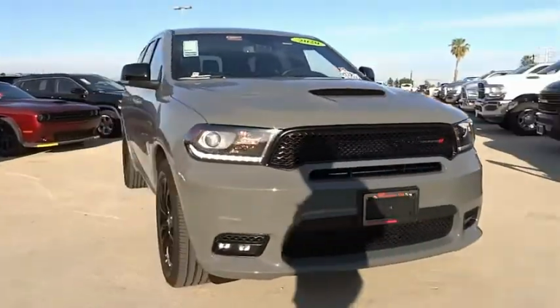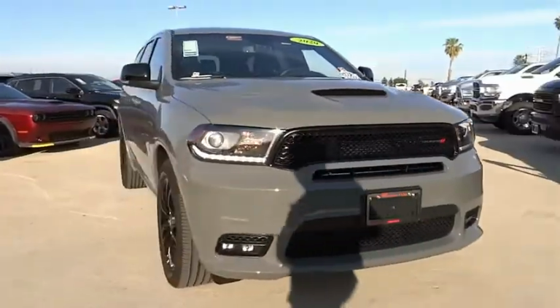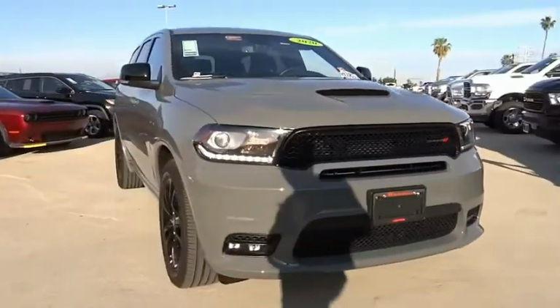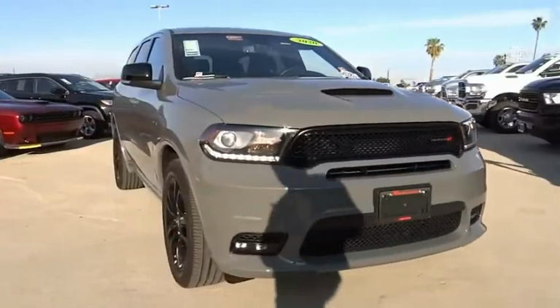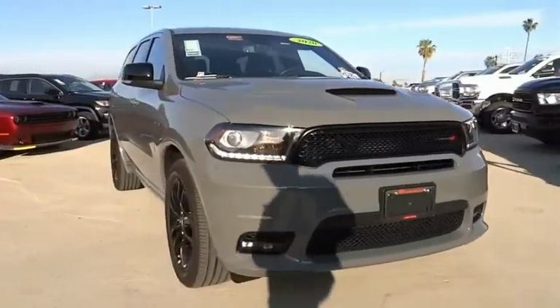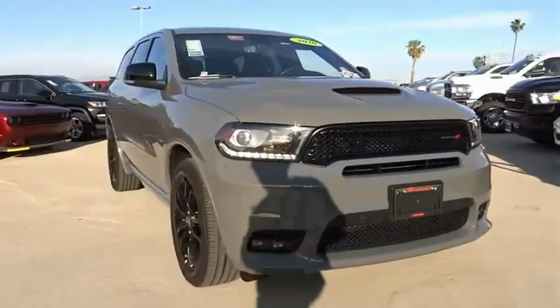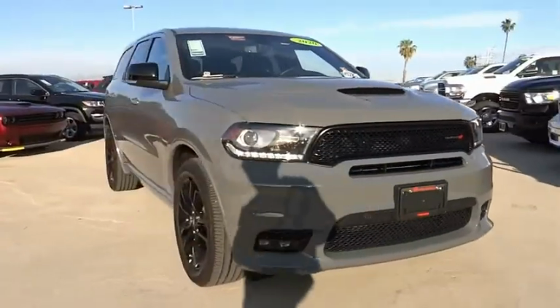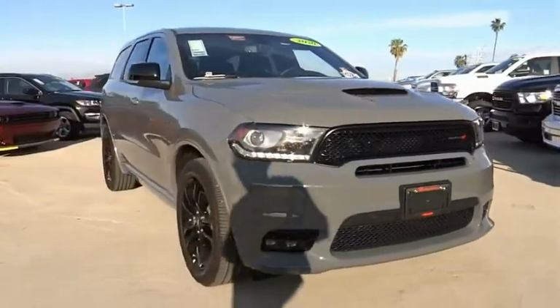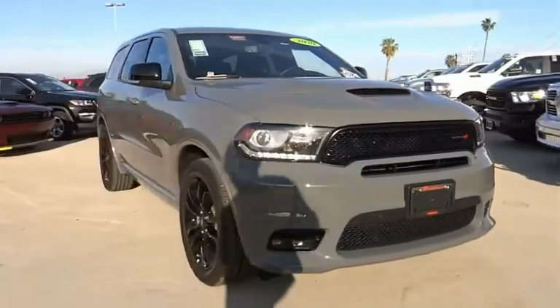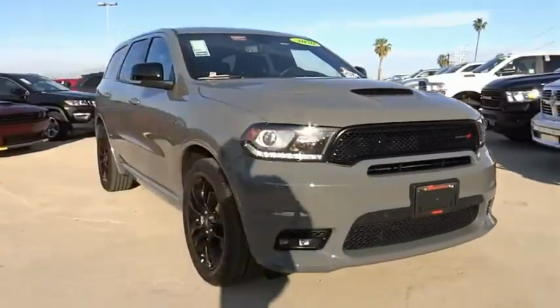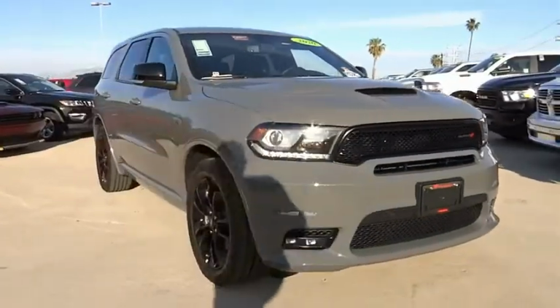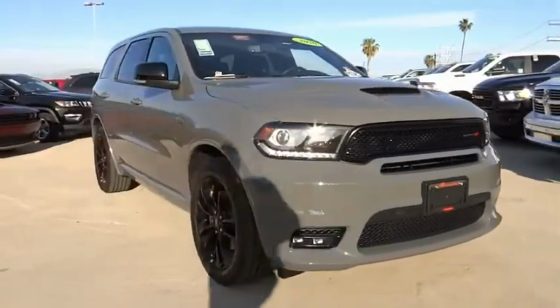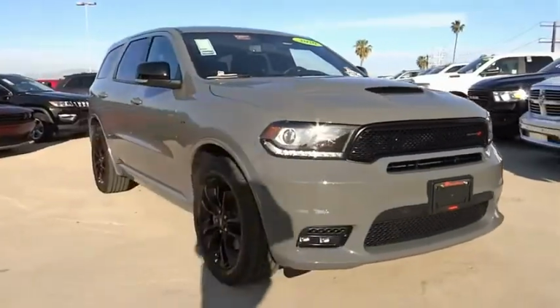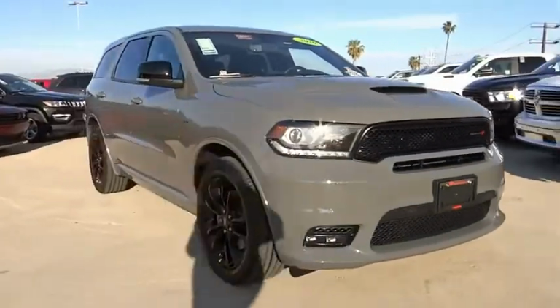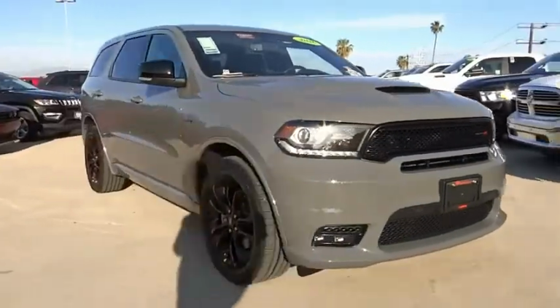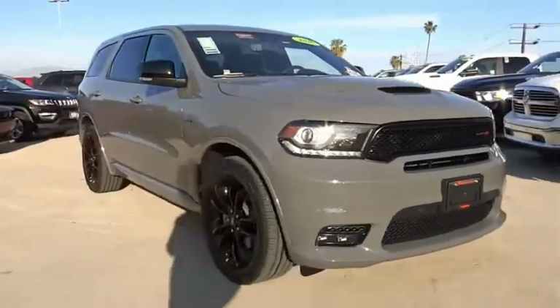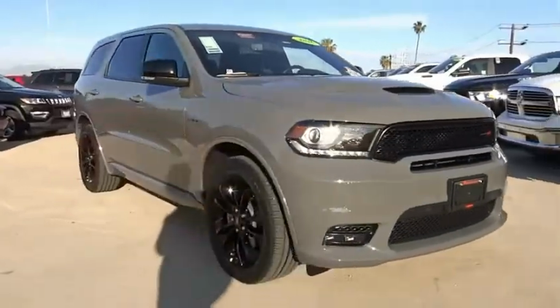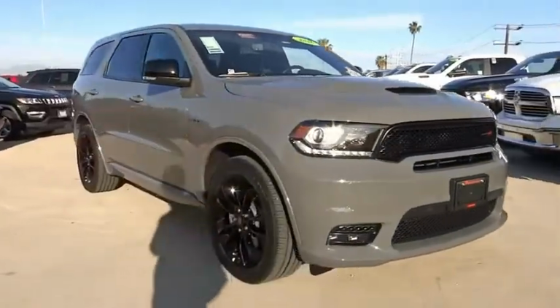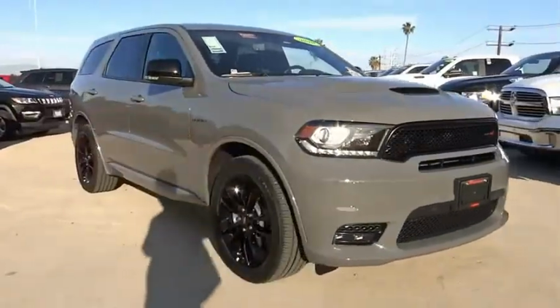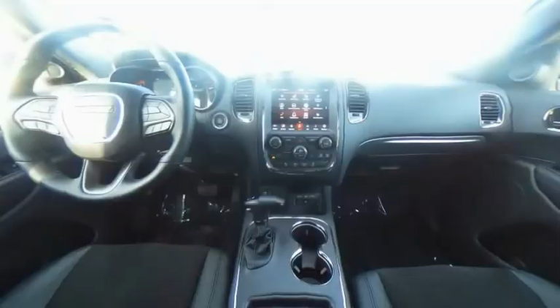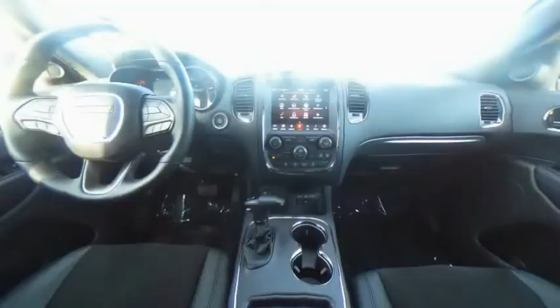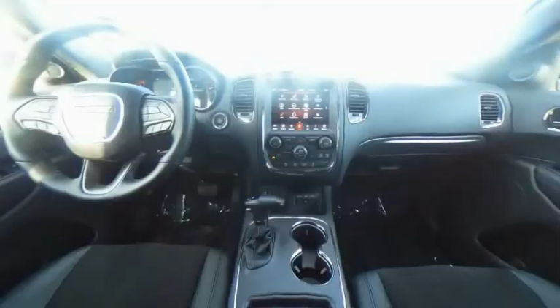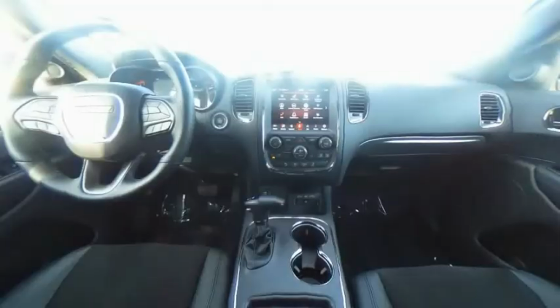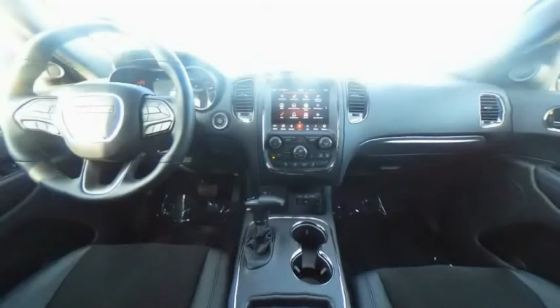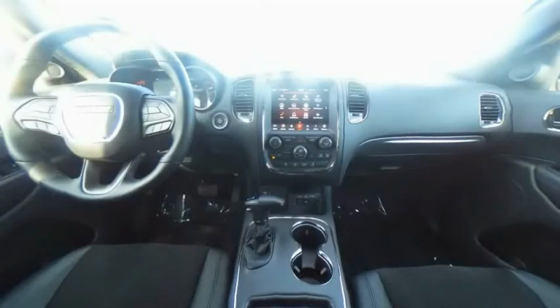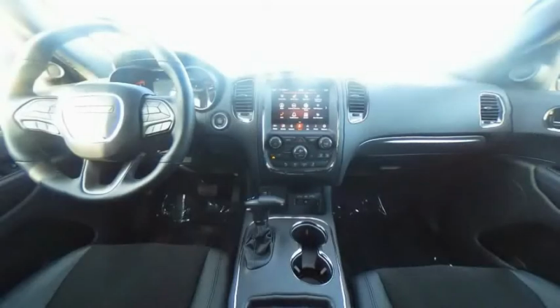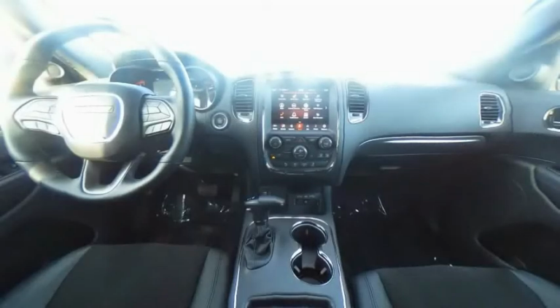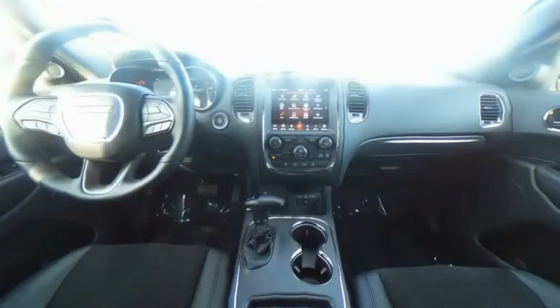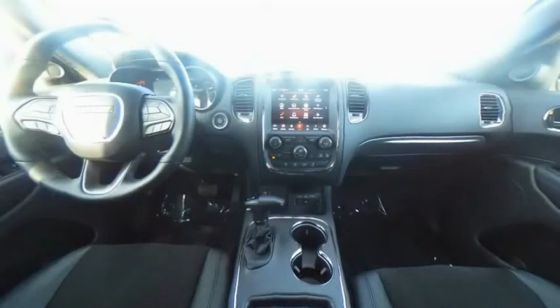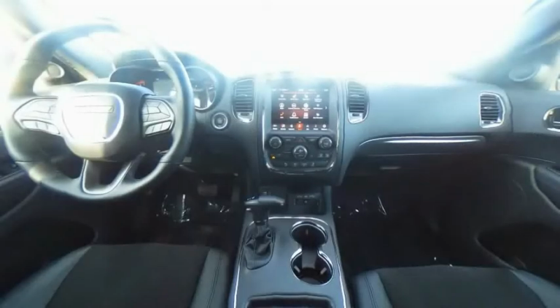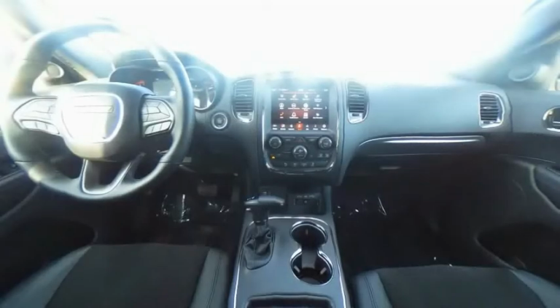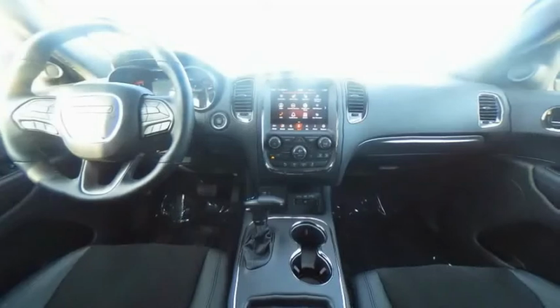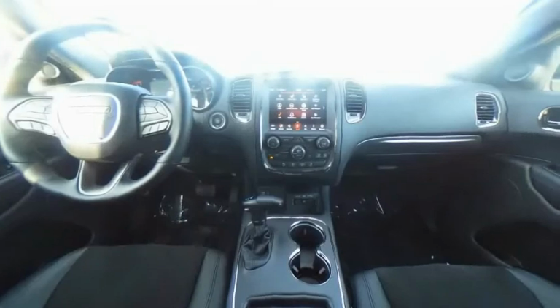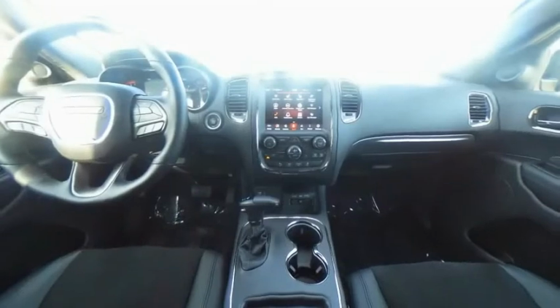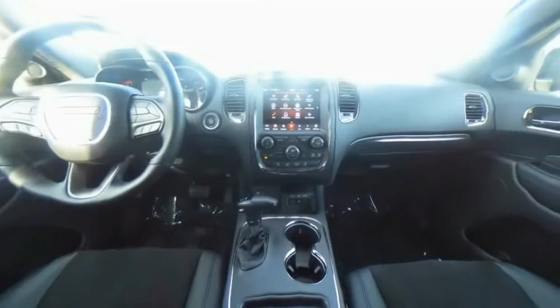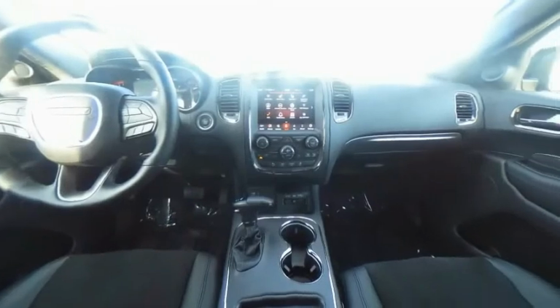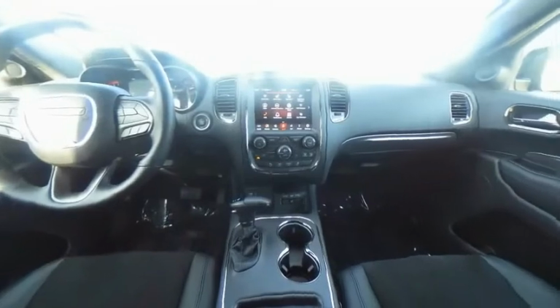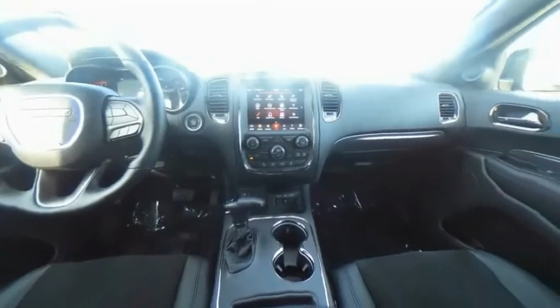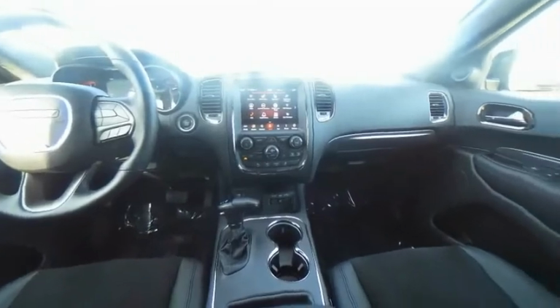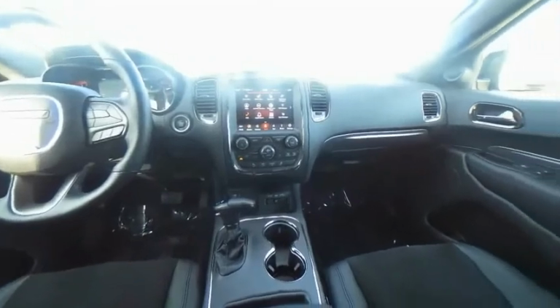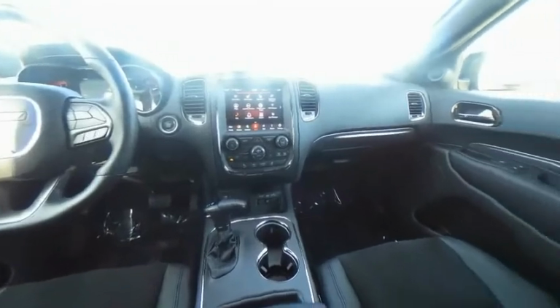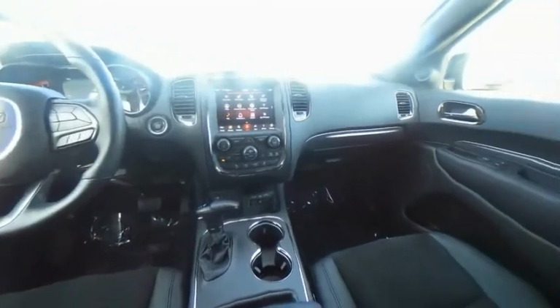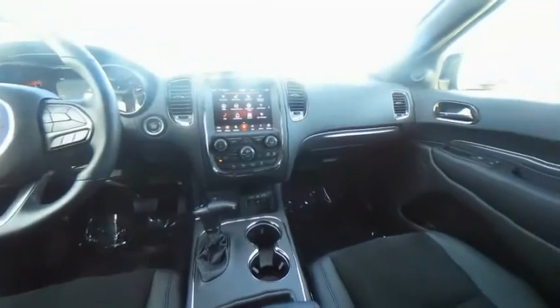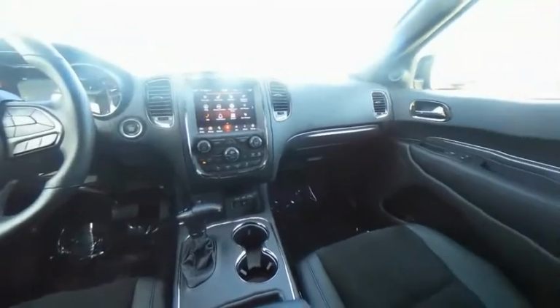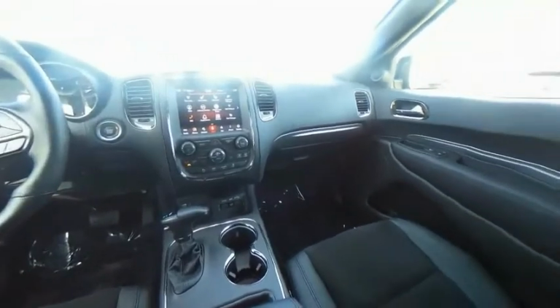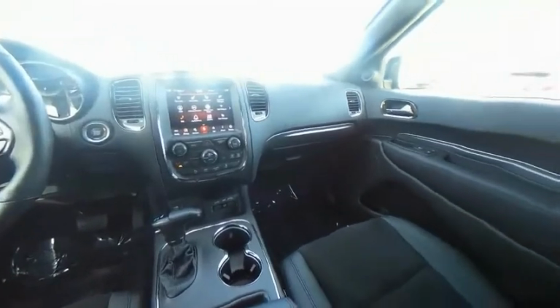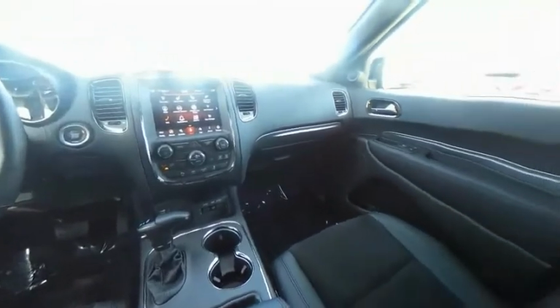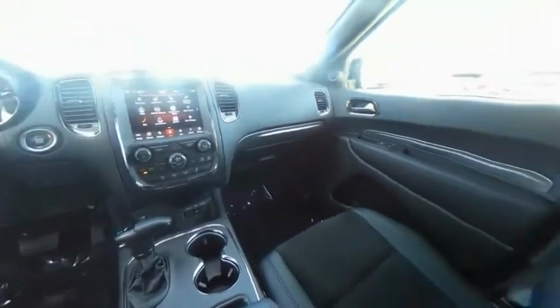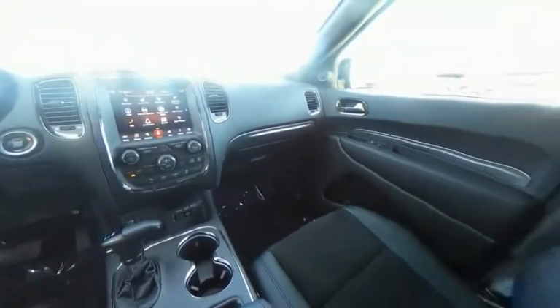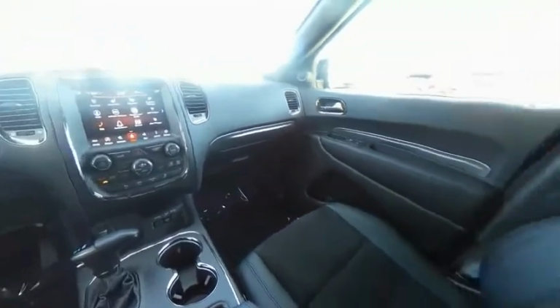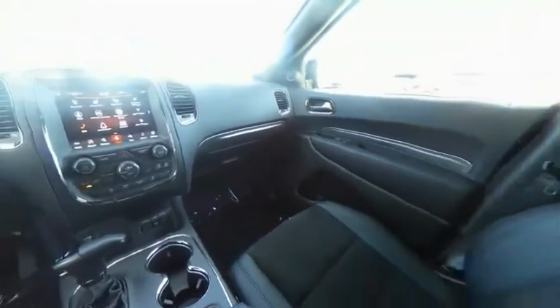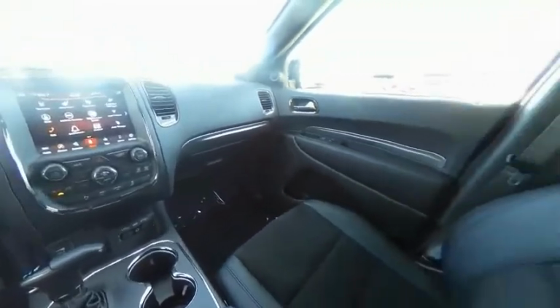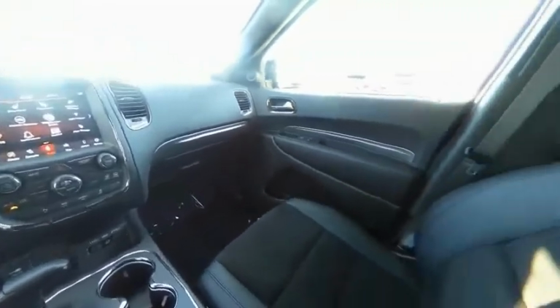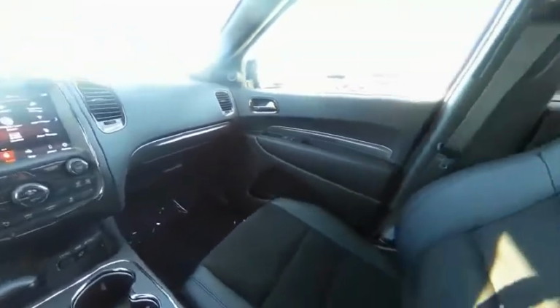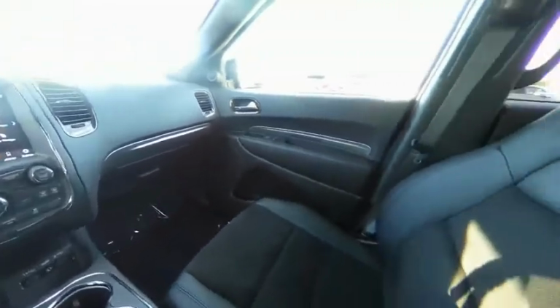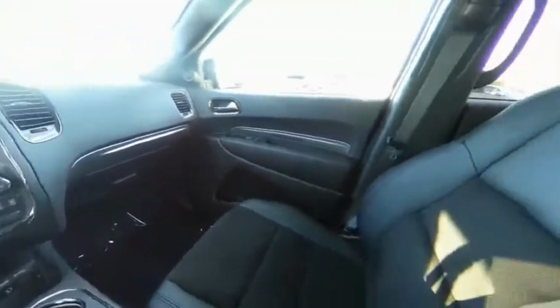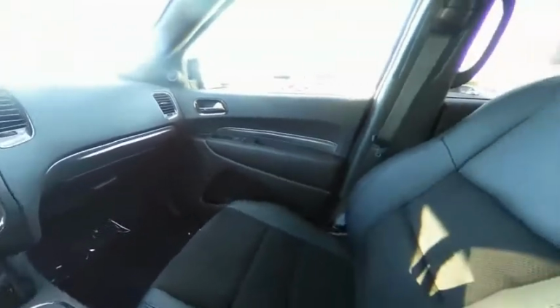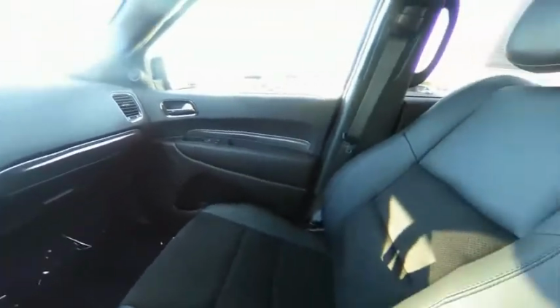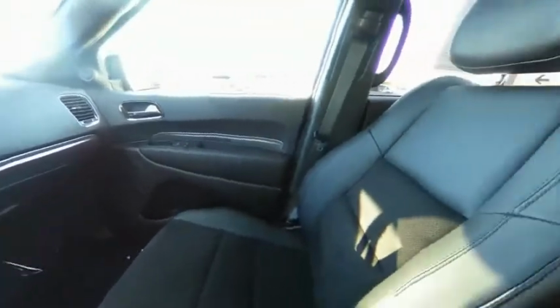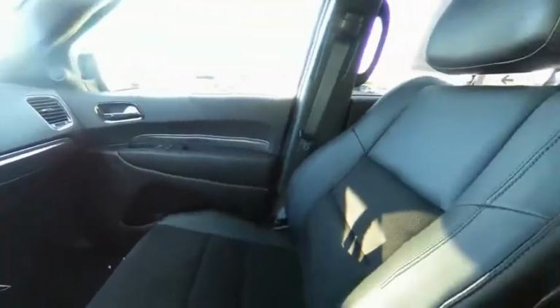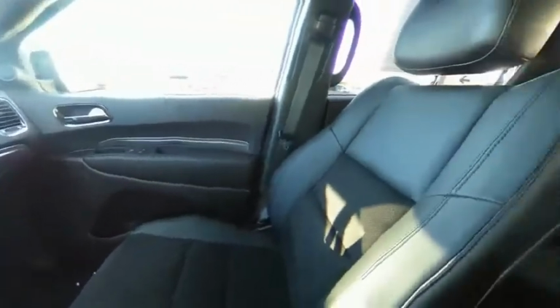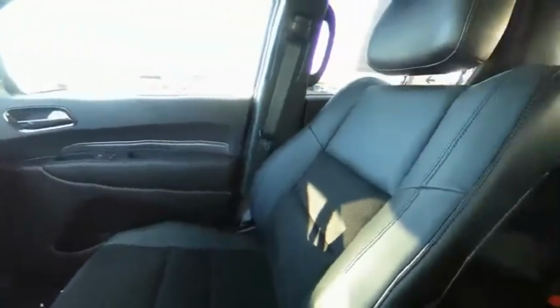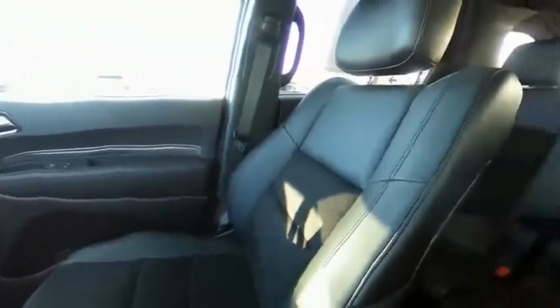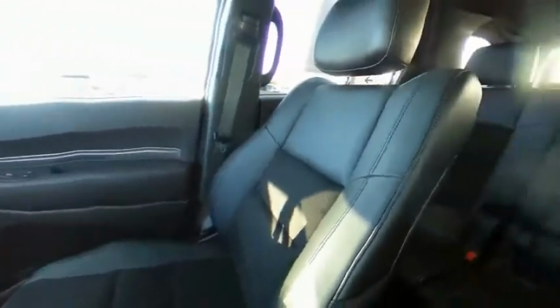Fog lights, rain-sensing wipers, four-wheel disc brakes, speed control. Come see the car for yourself.